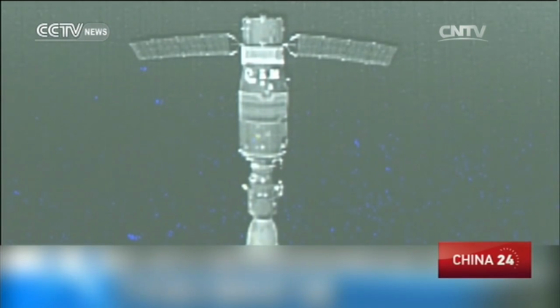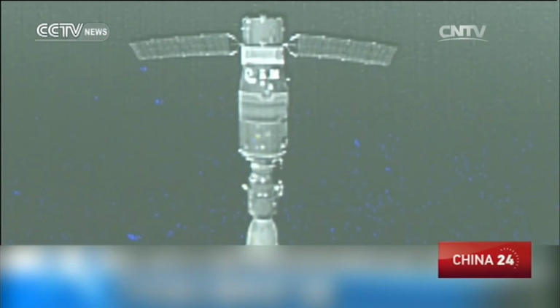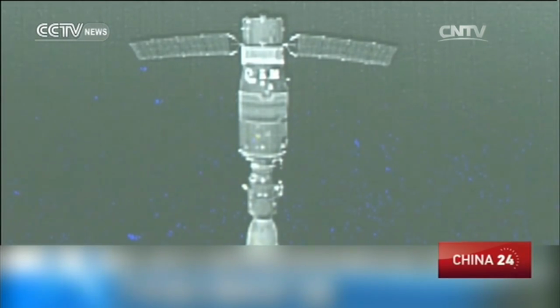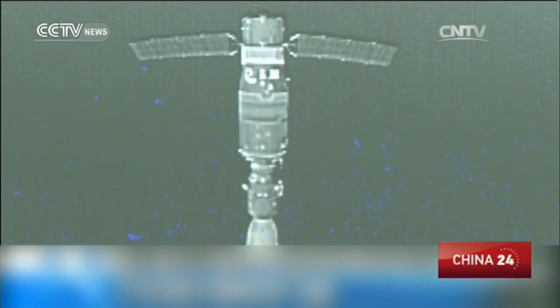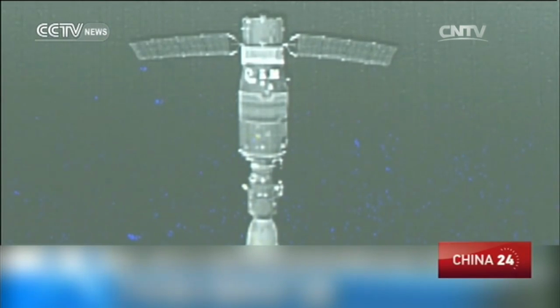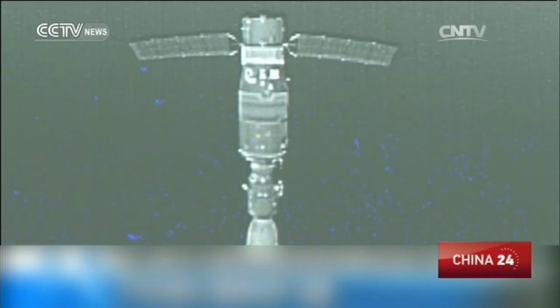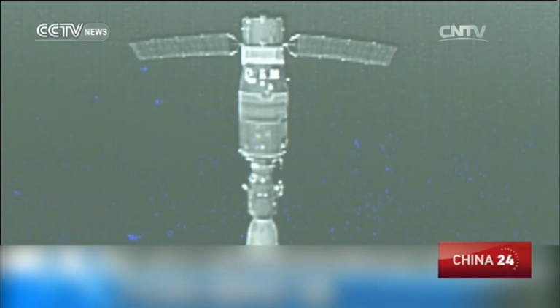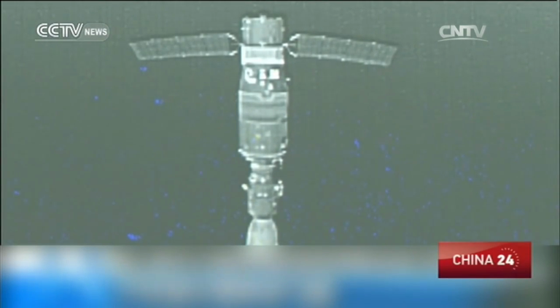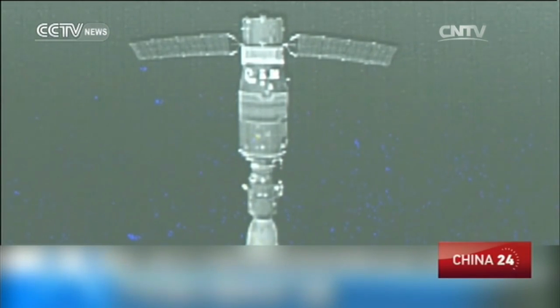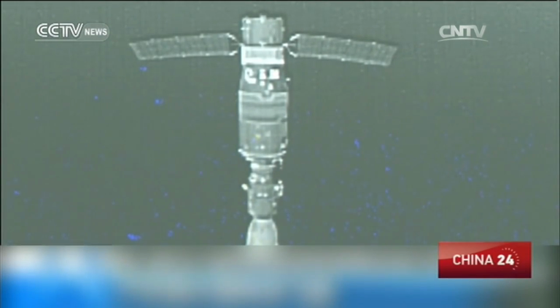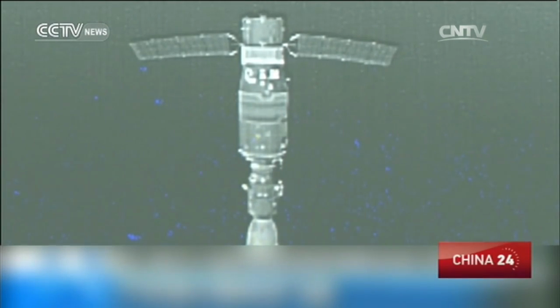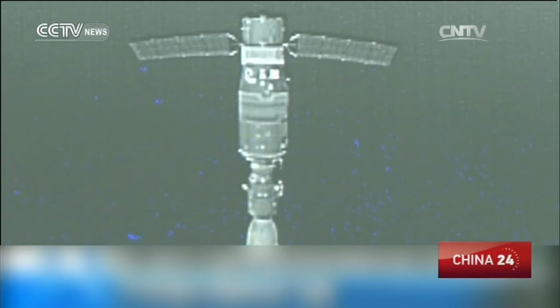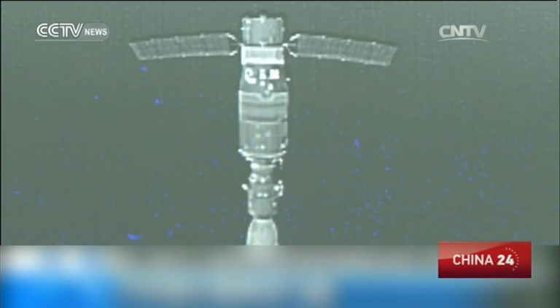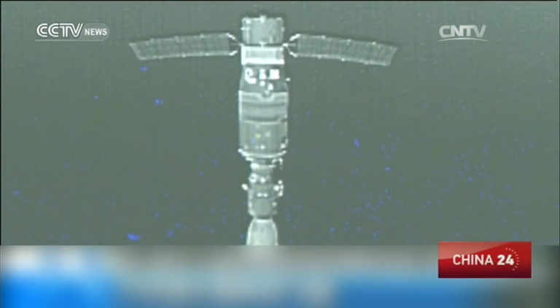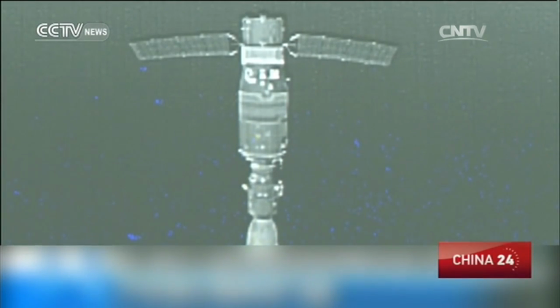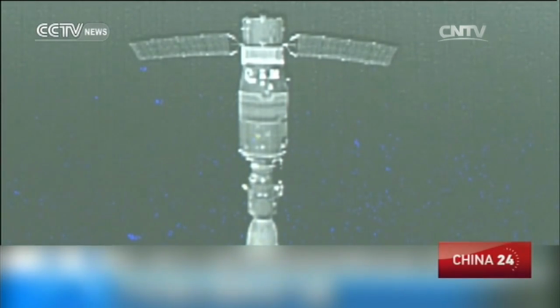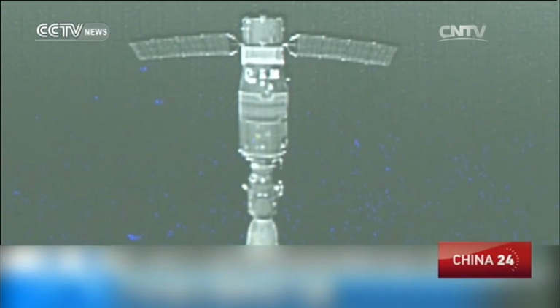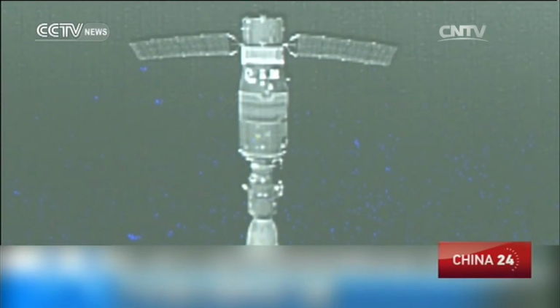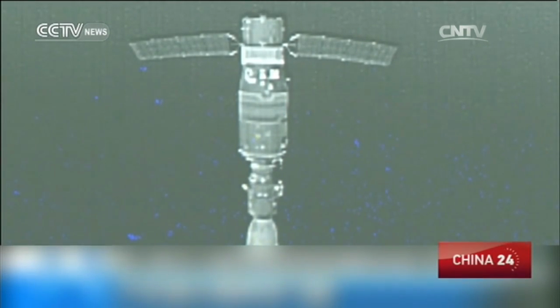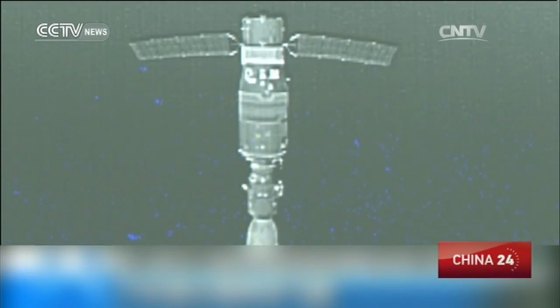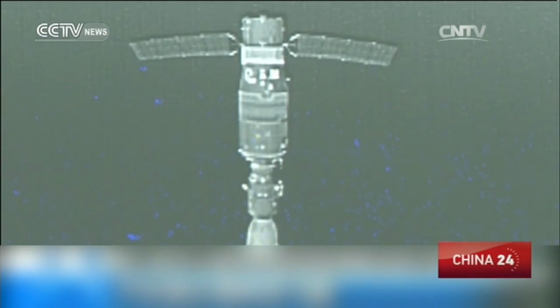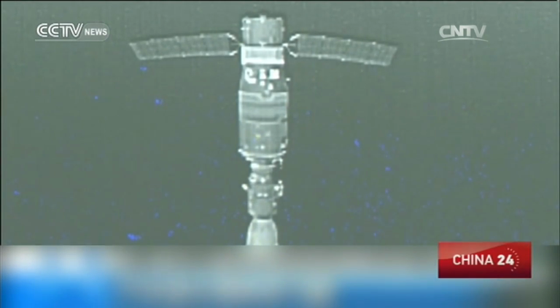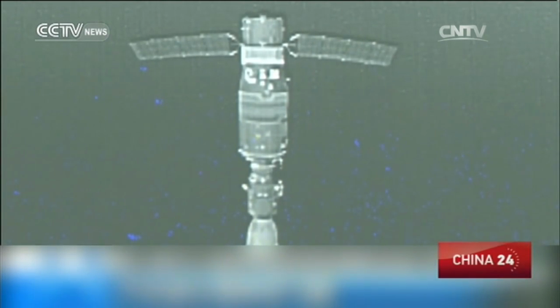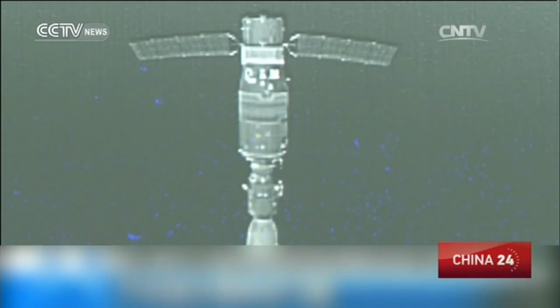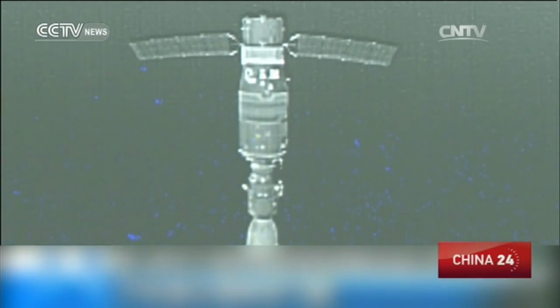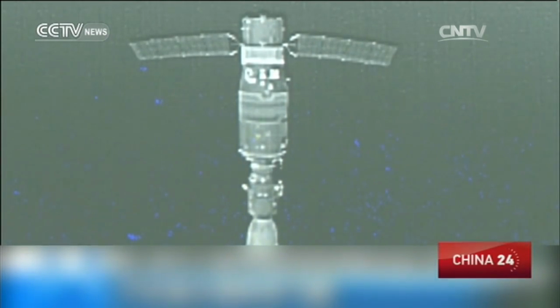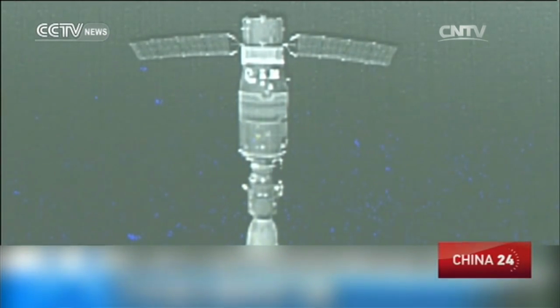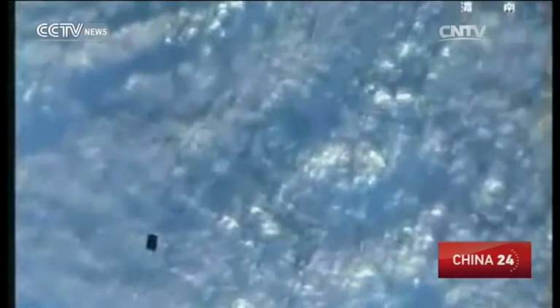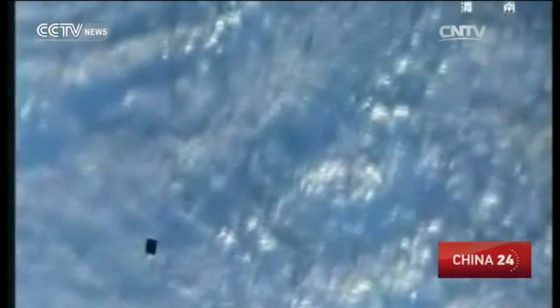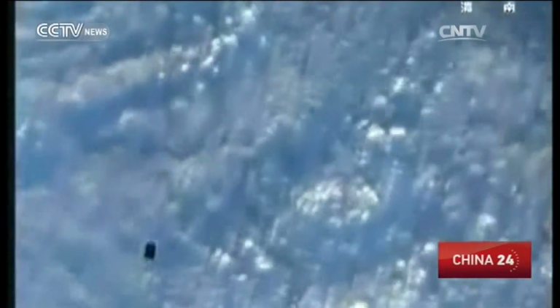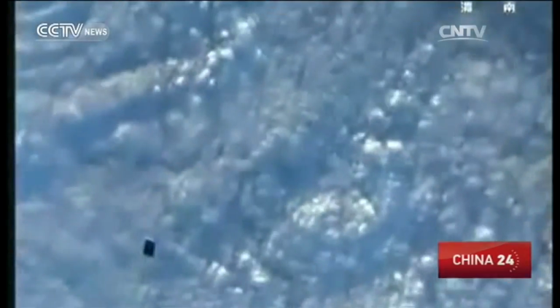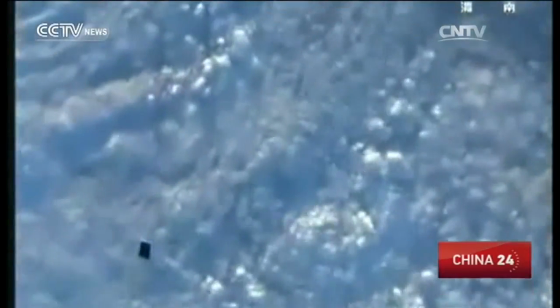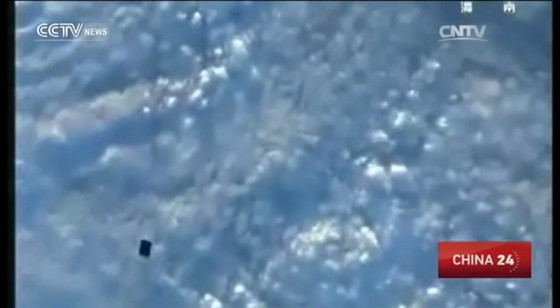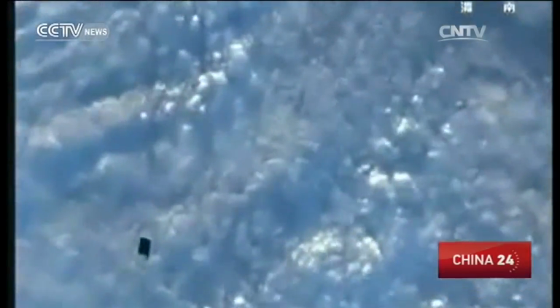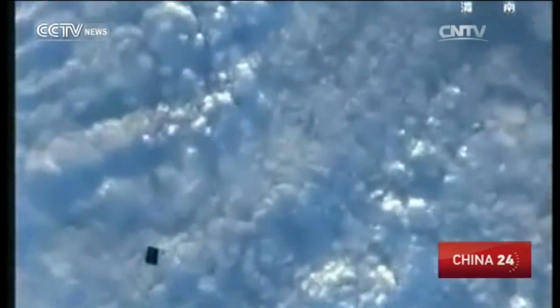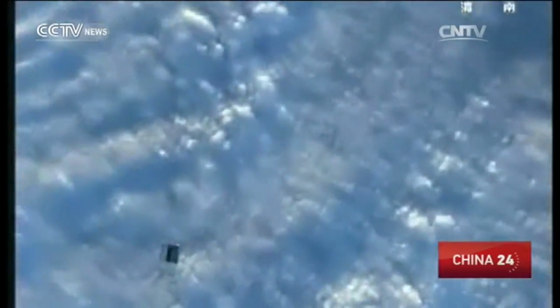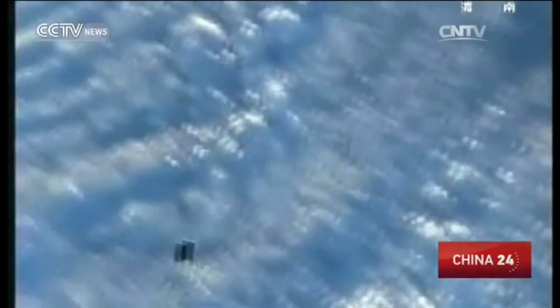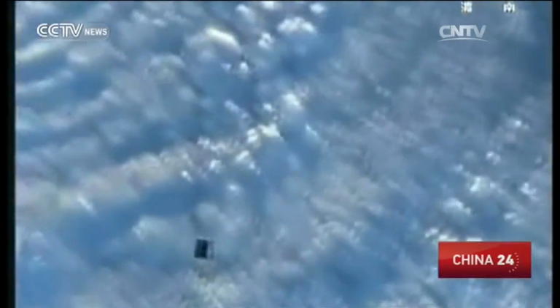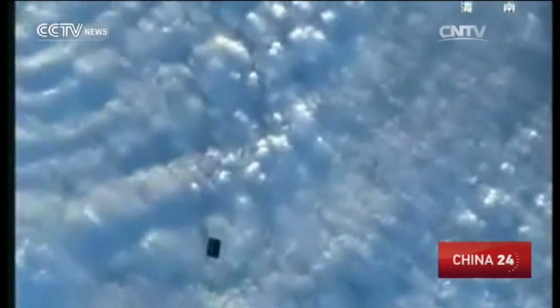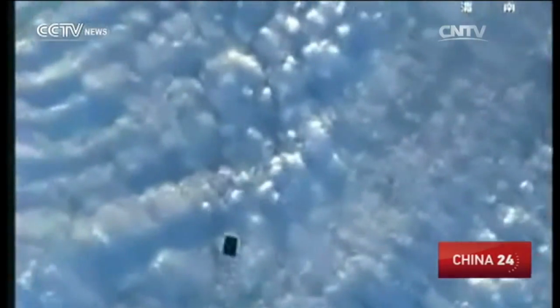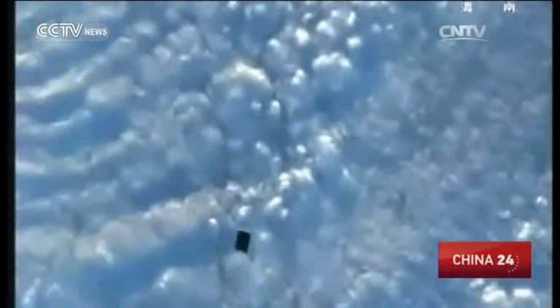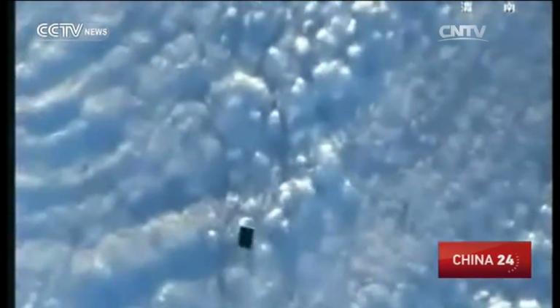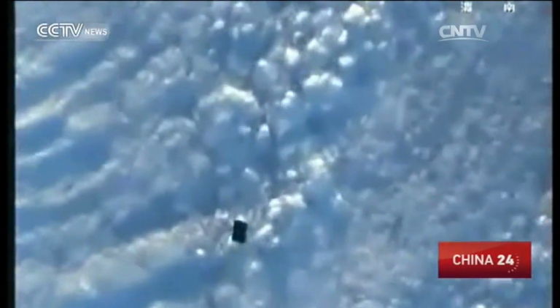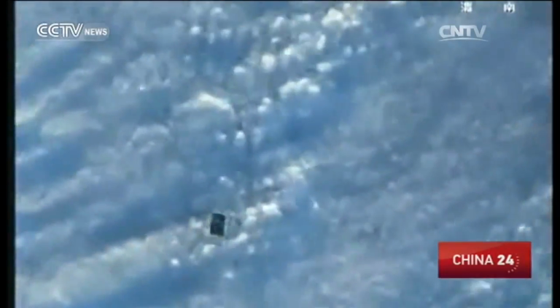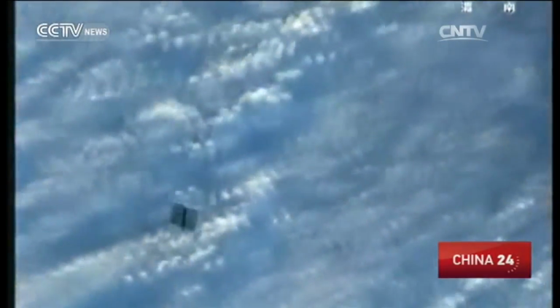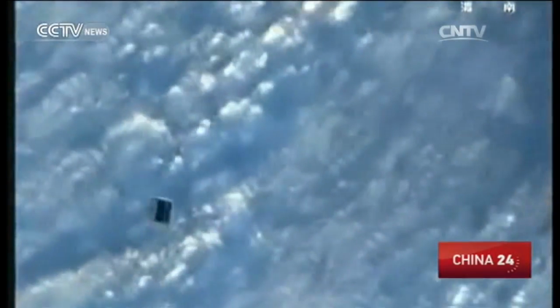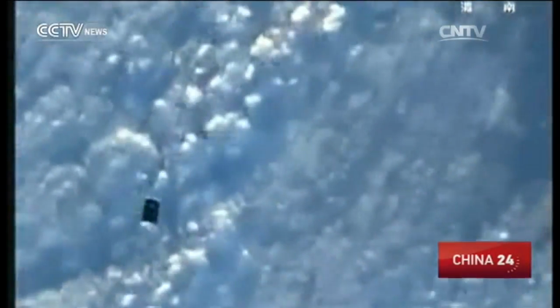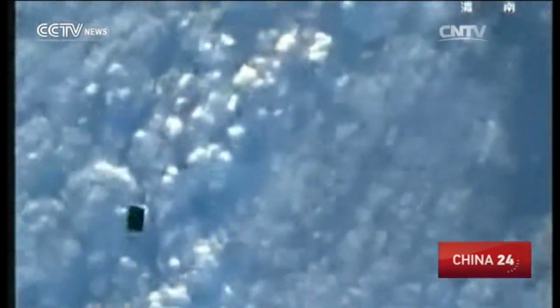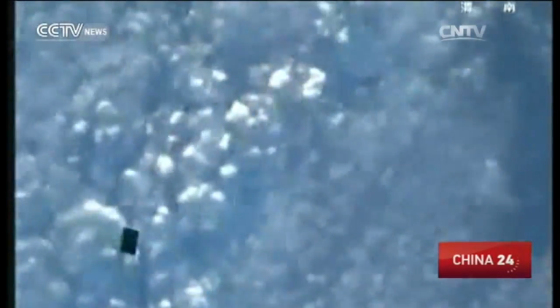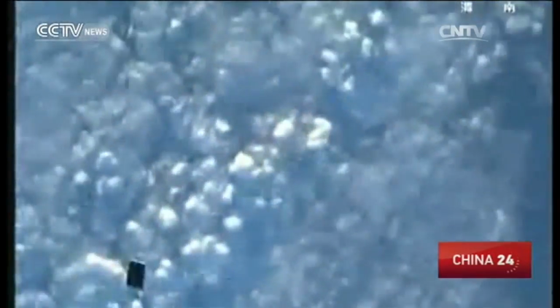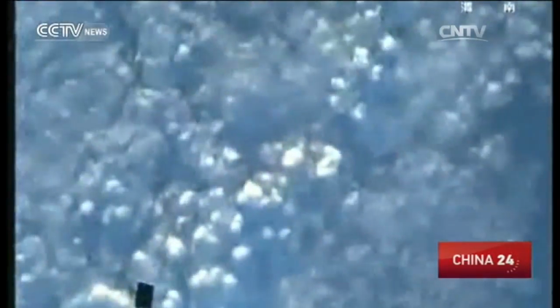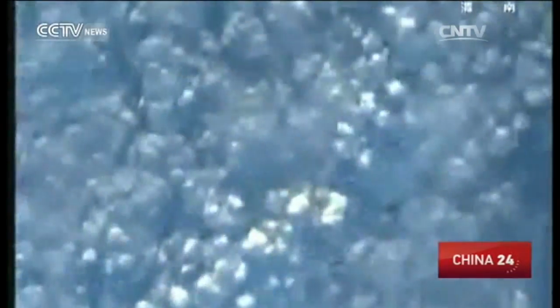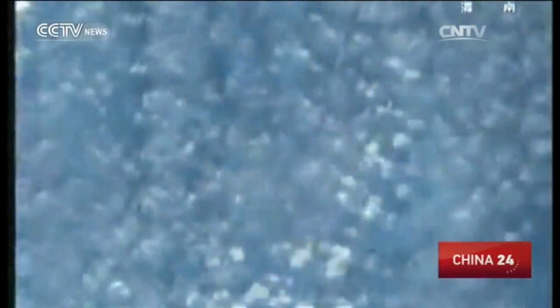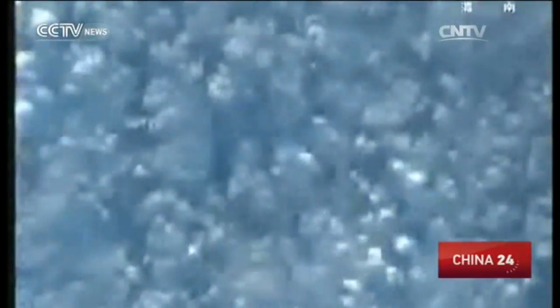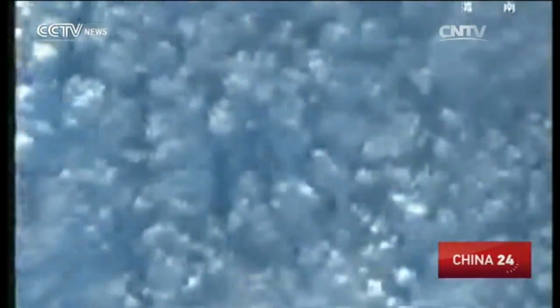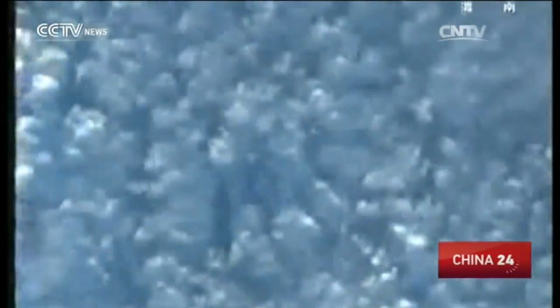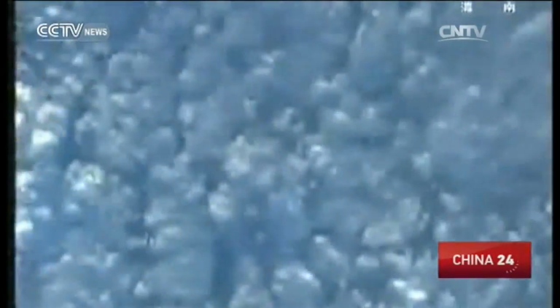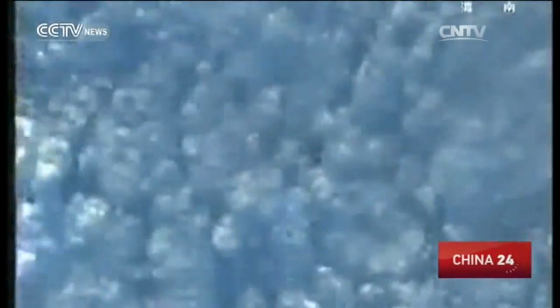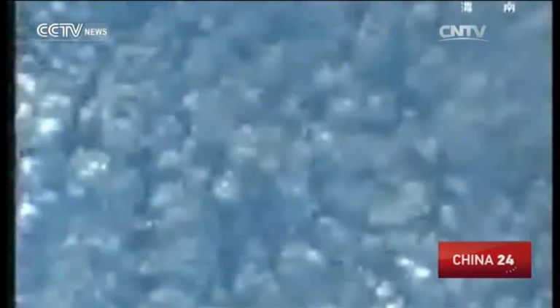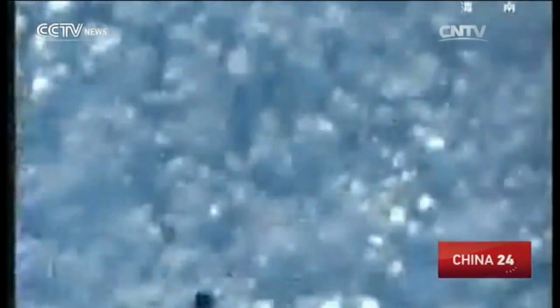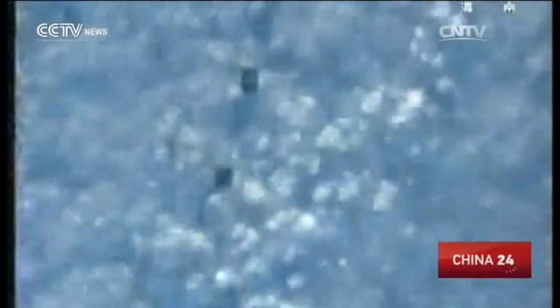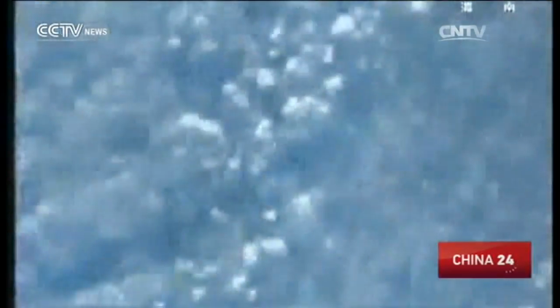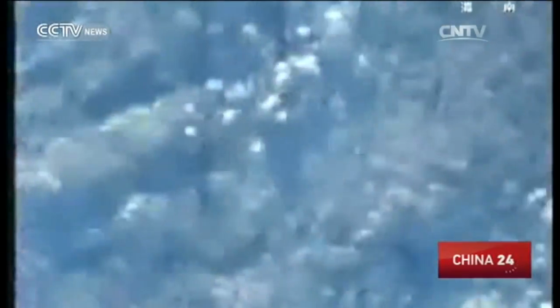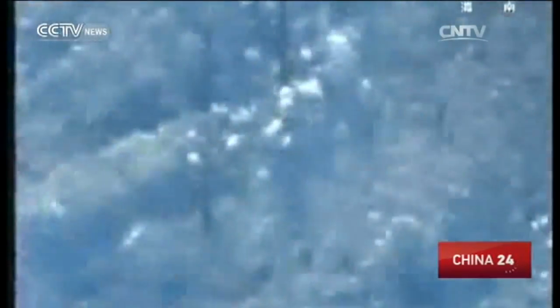And this is a video clip of the release process of the satellite, filmed by the two astronauts Jin Haipeng and Chen Dong.